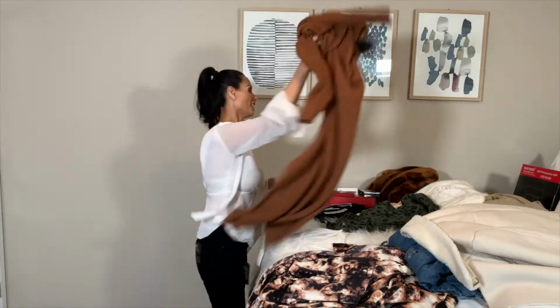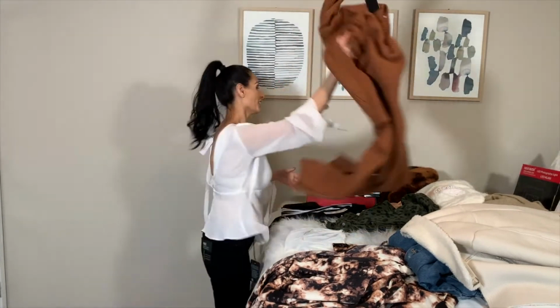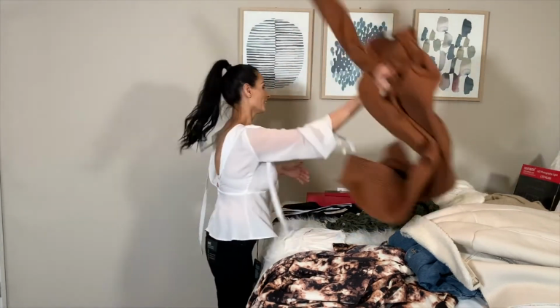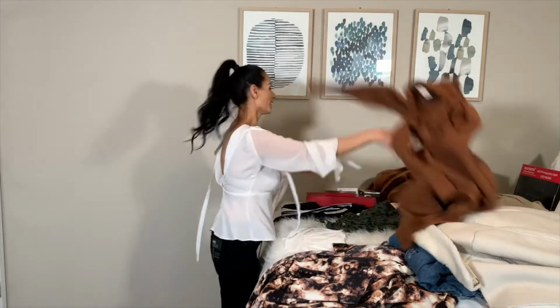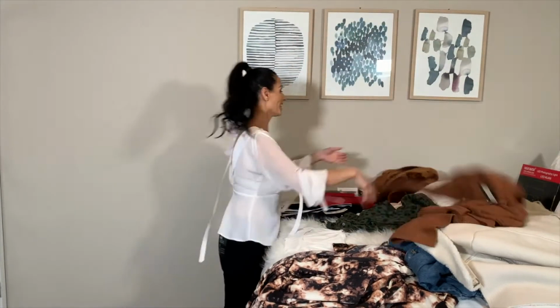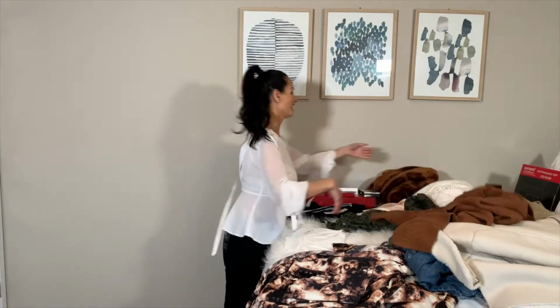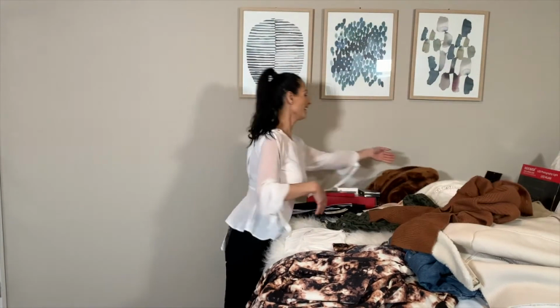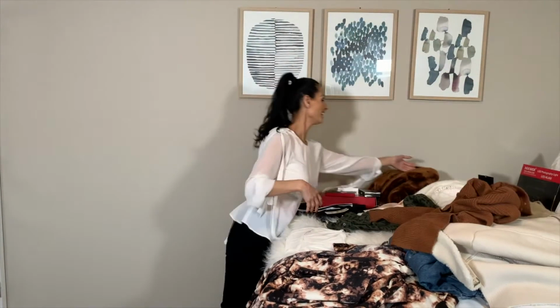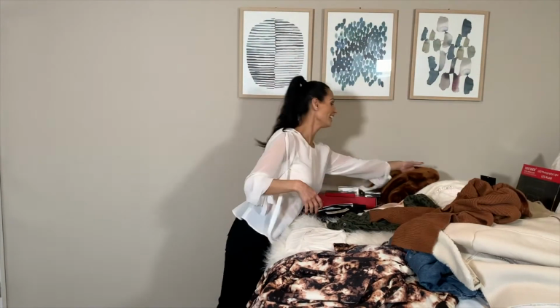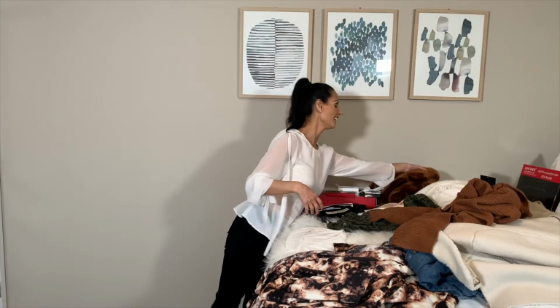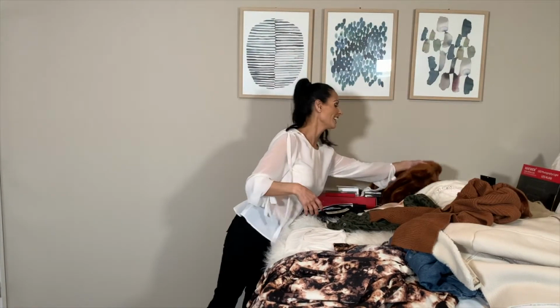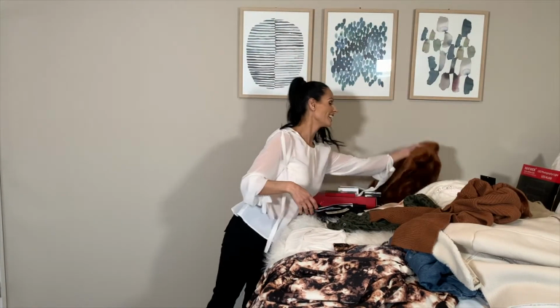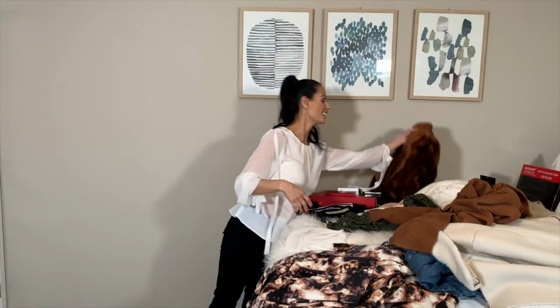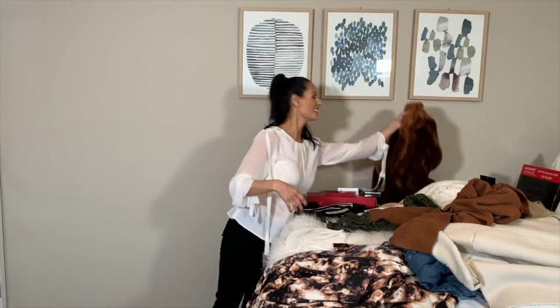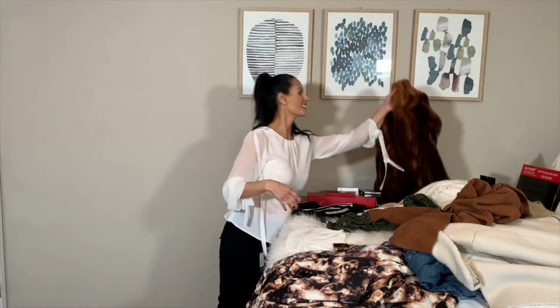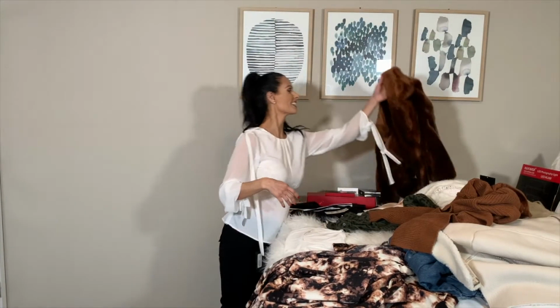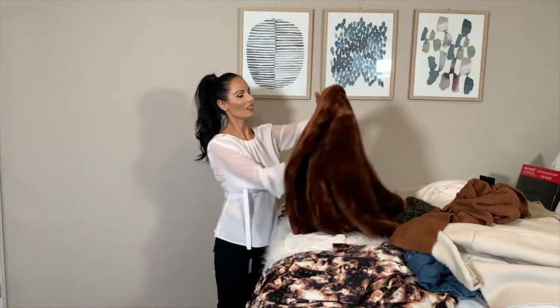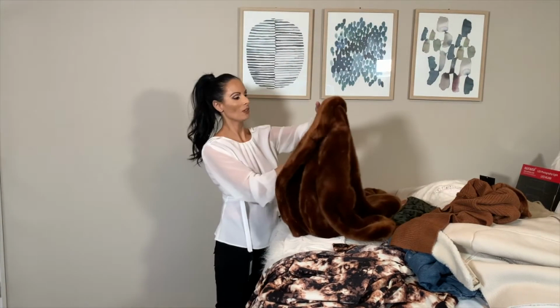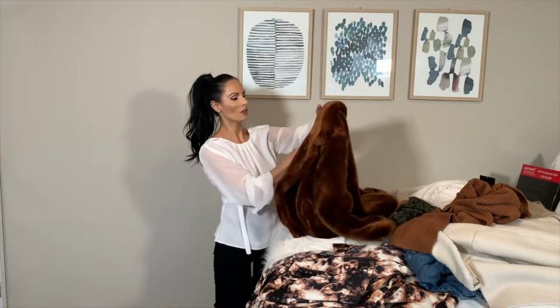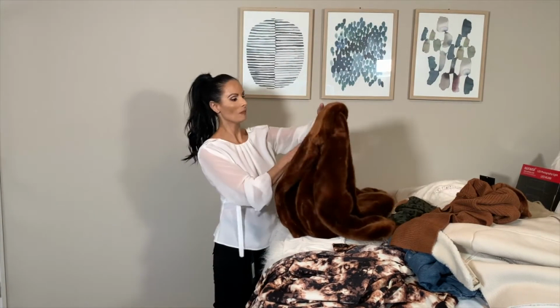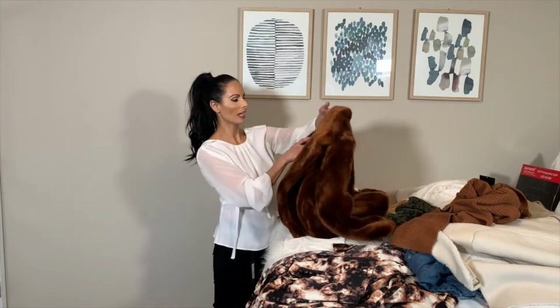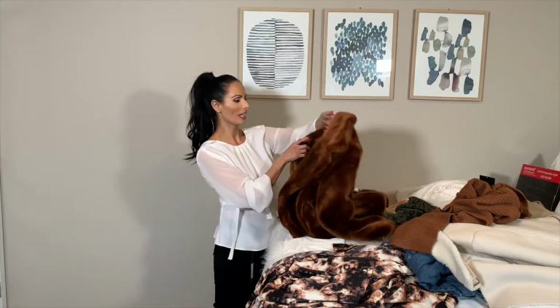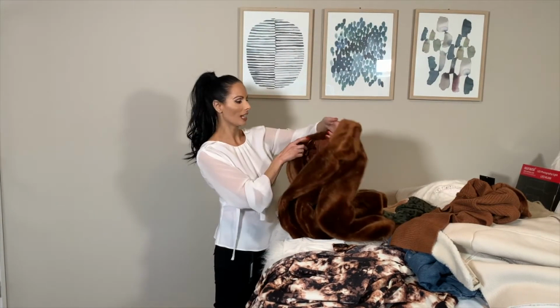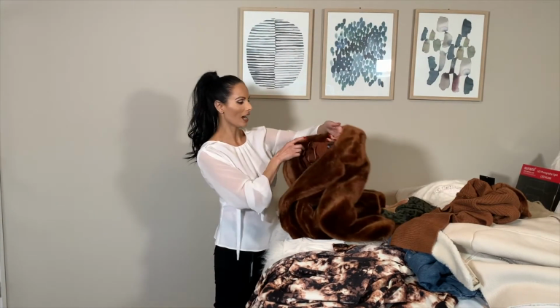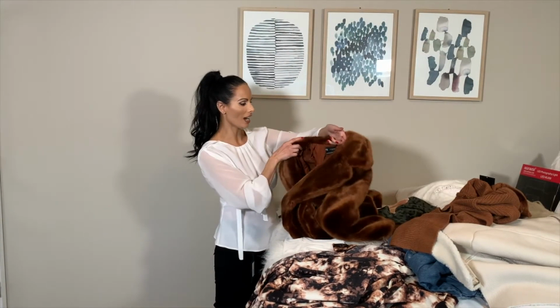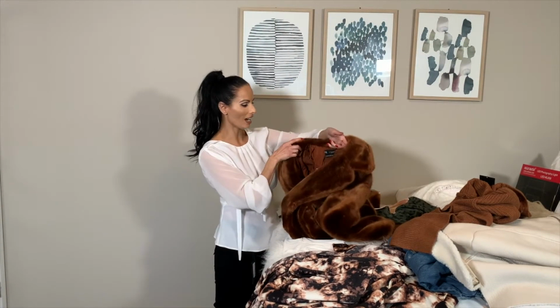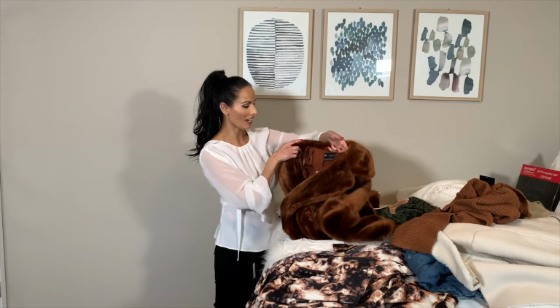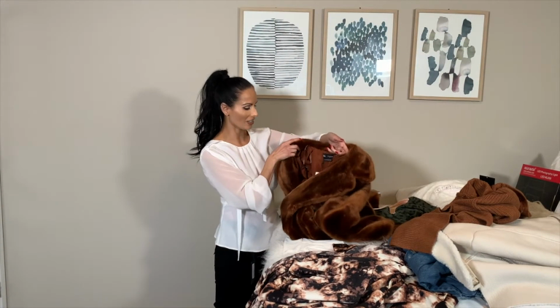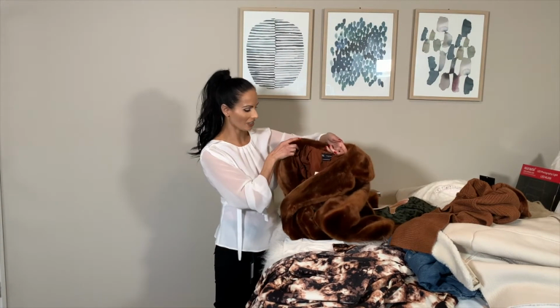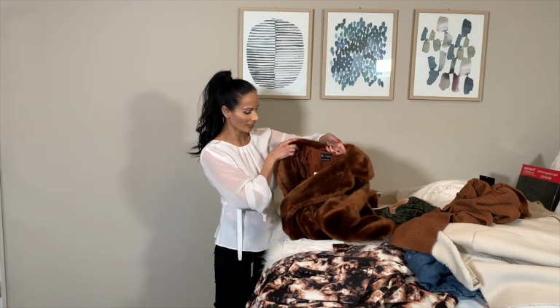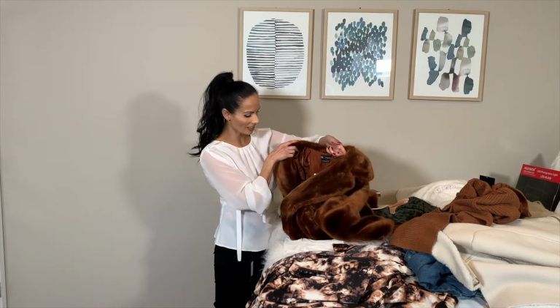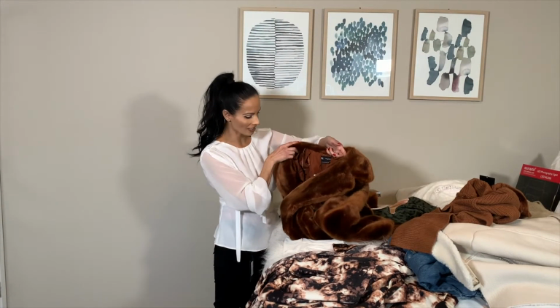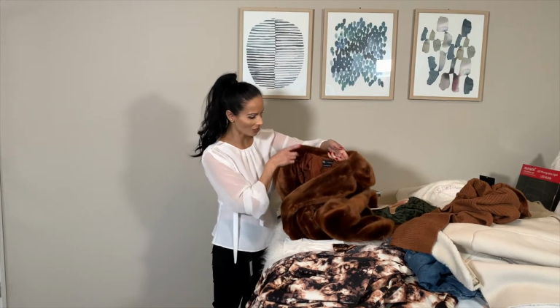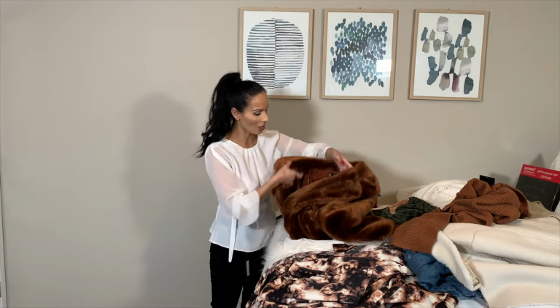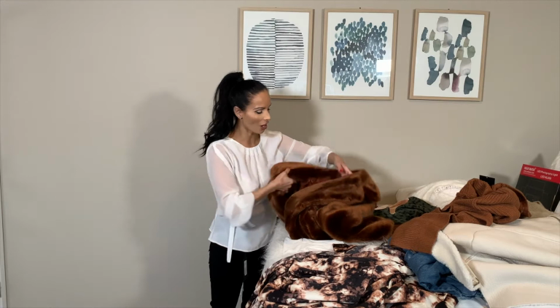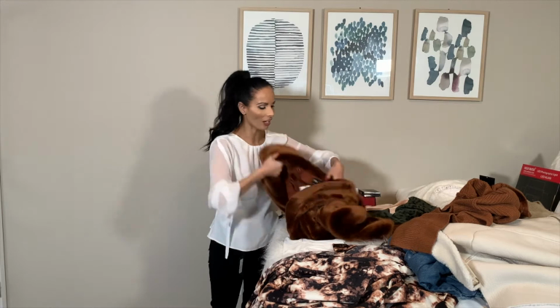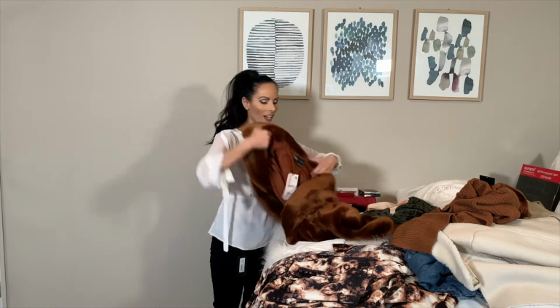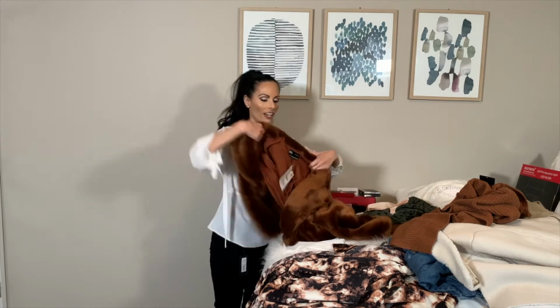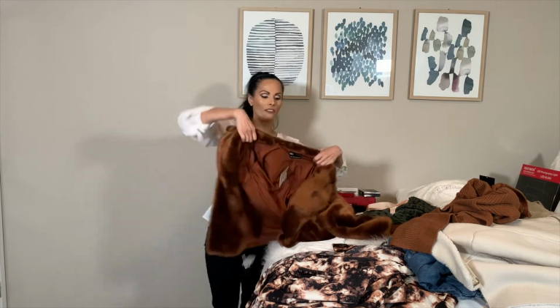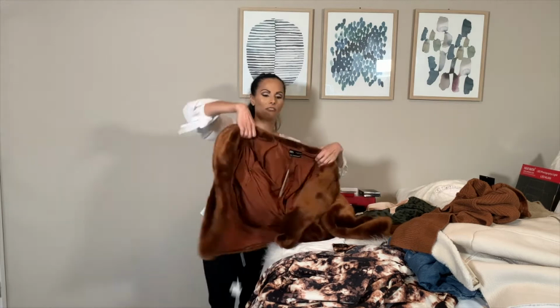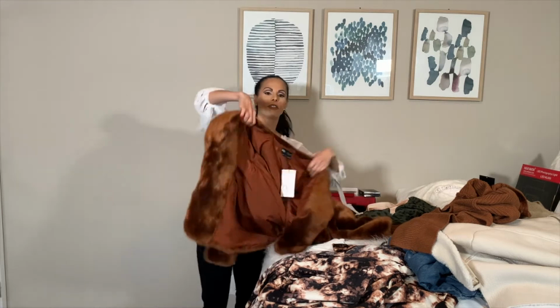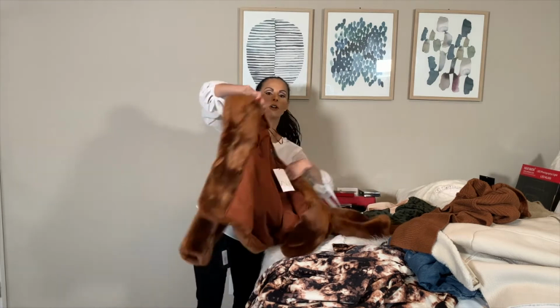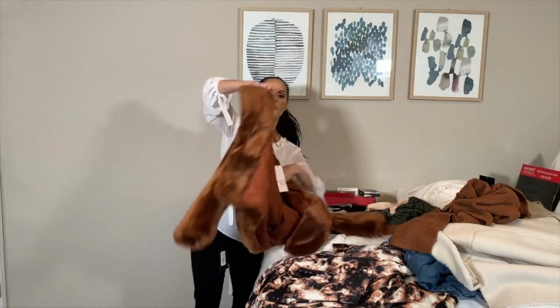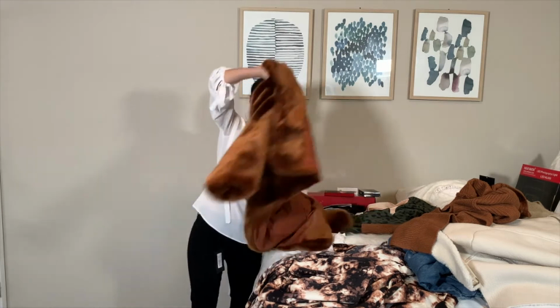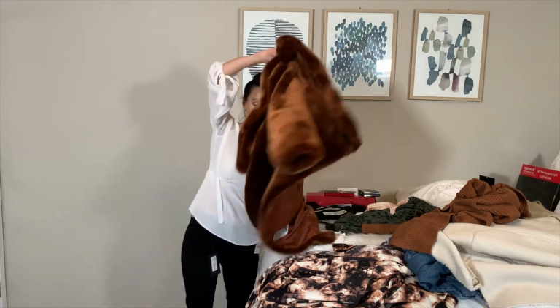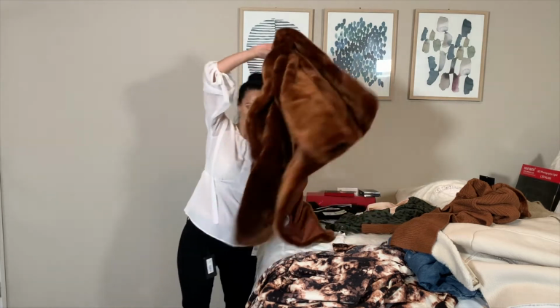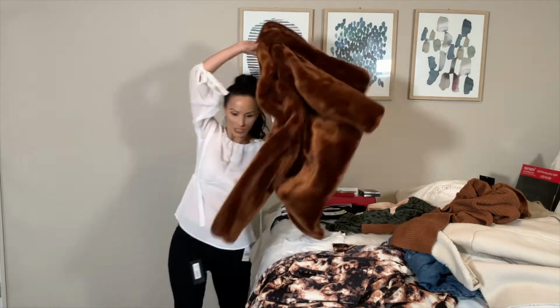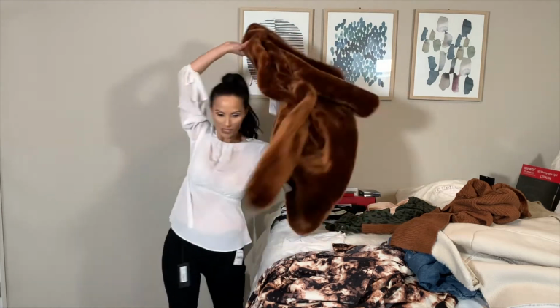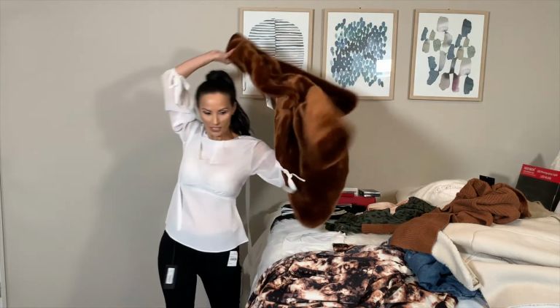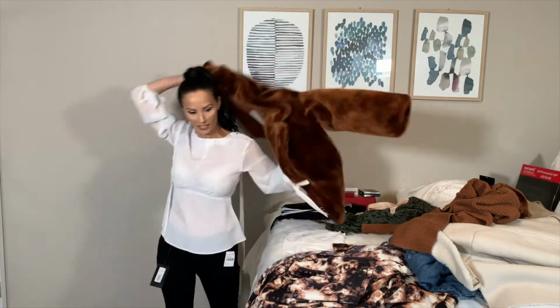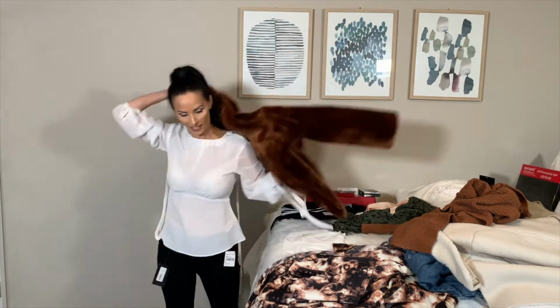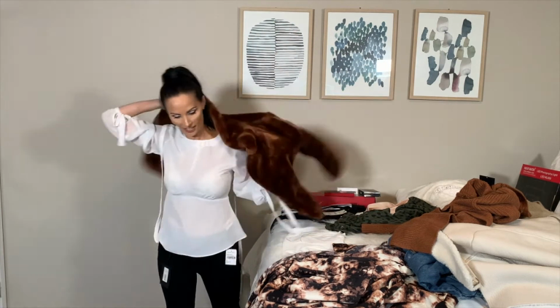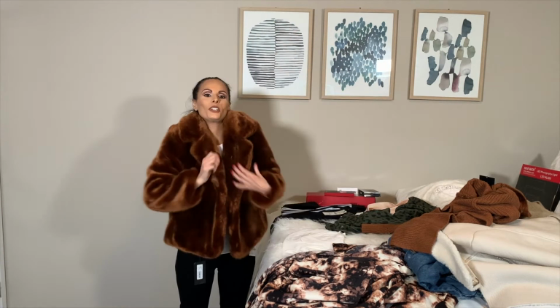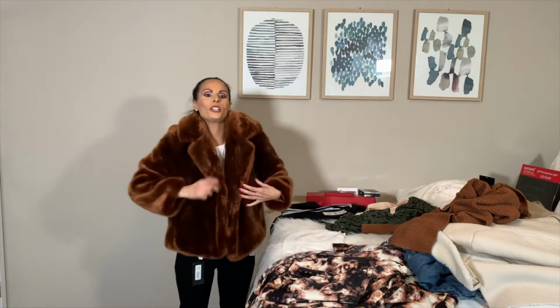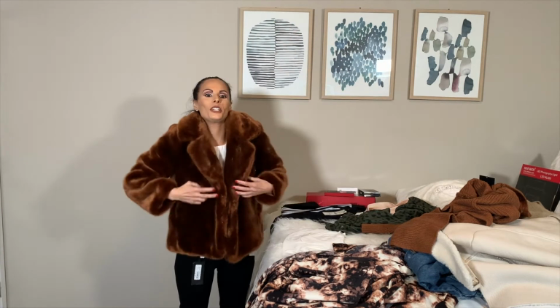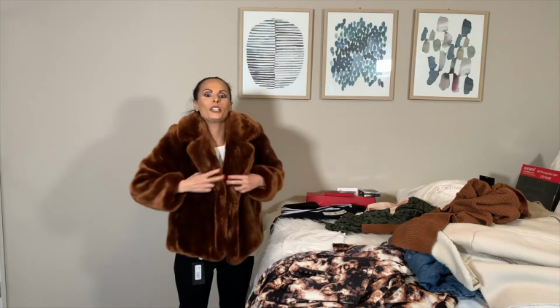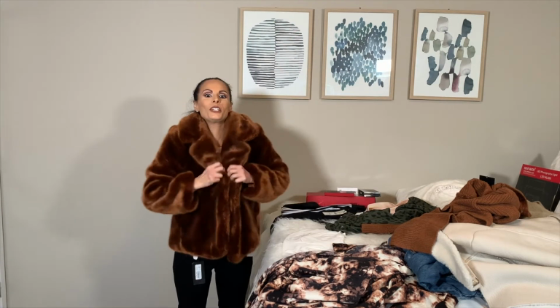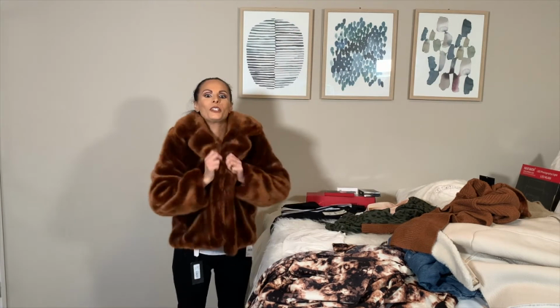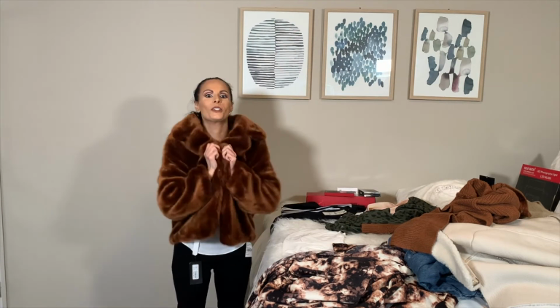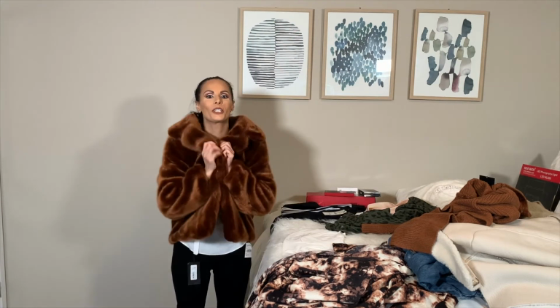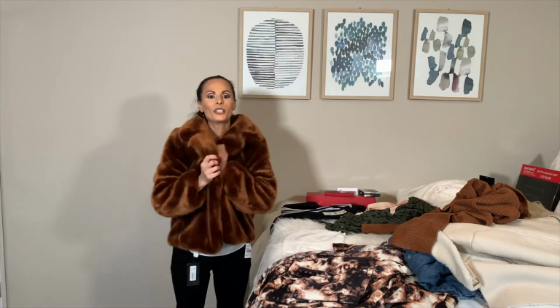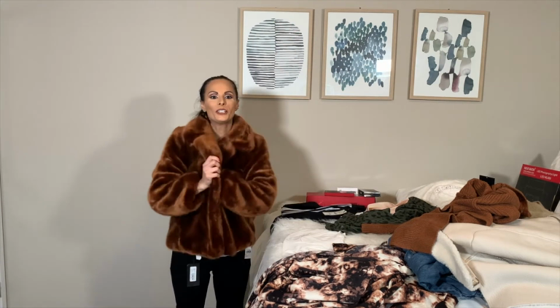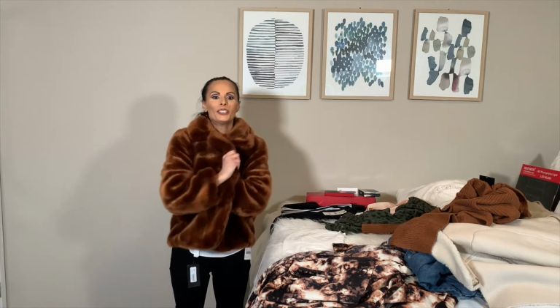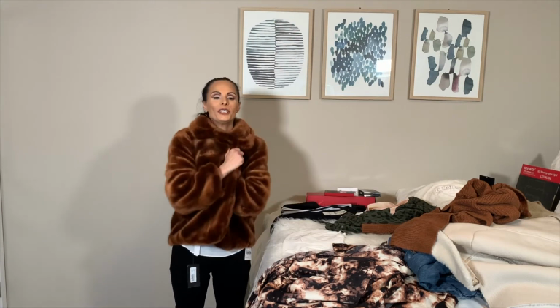Oh my gosh, look at this Zara faux fur. Look at this — this is so cute!